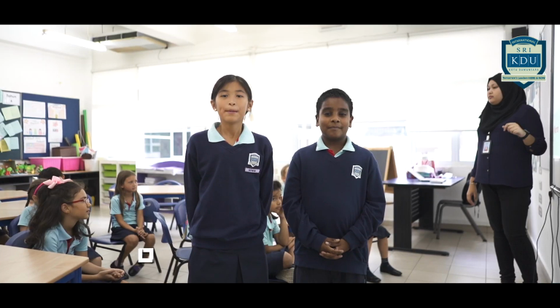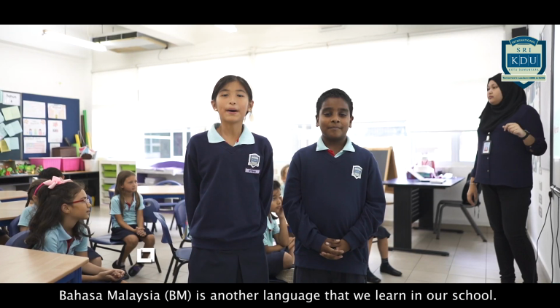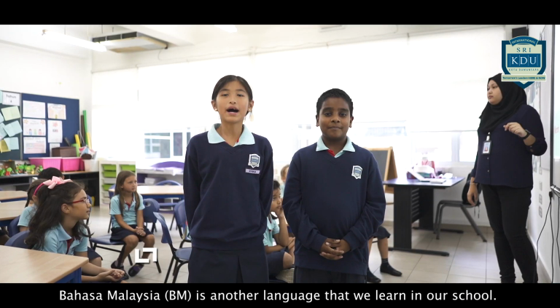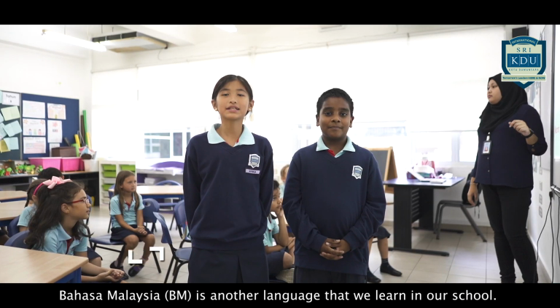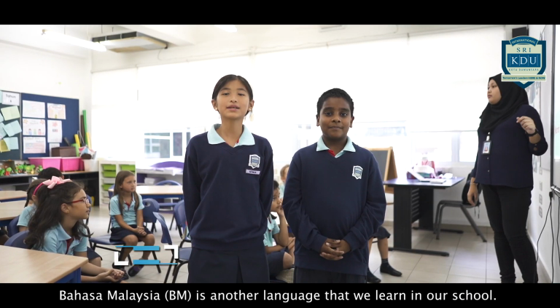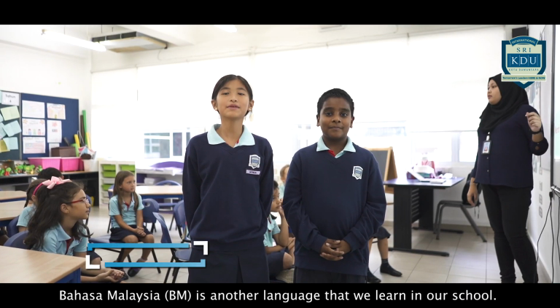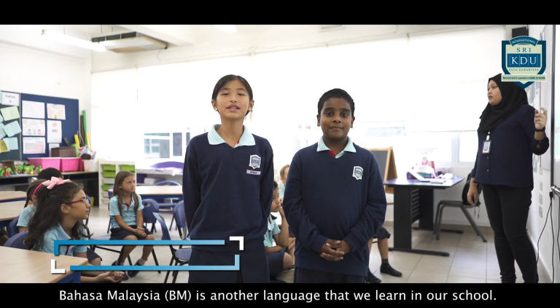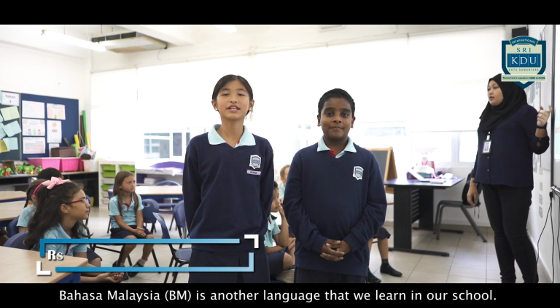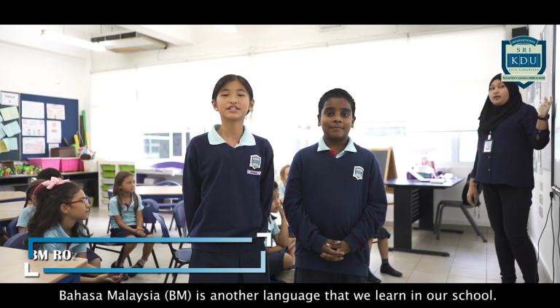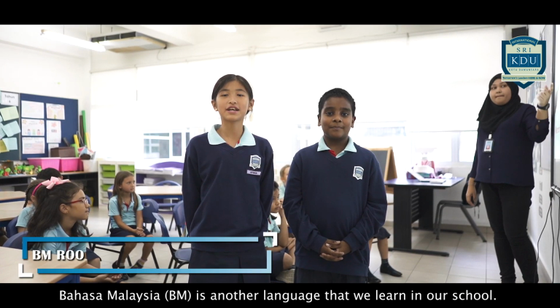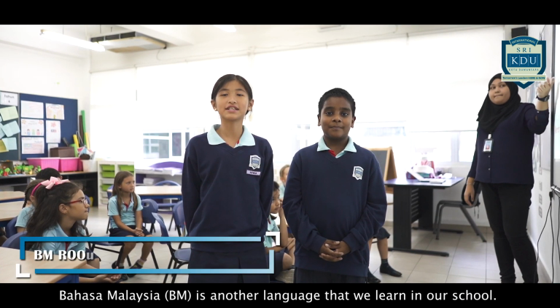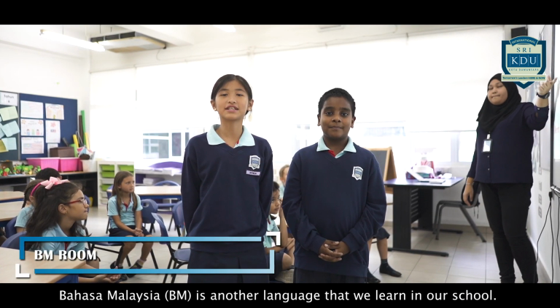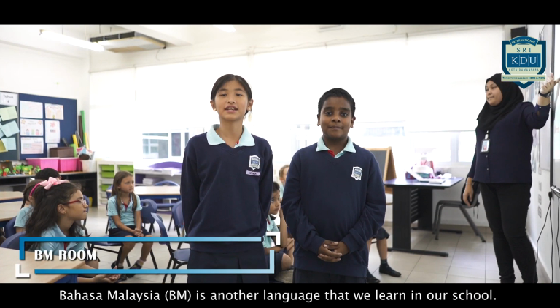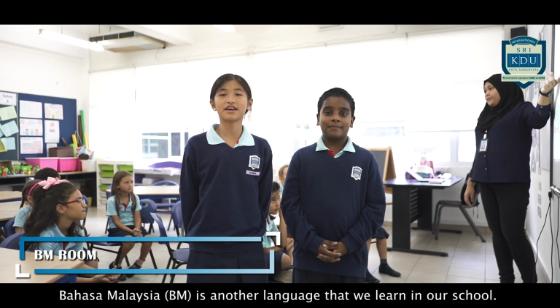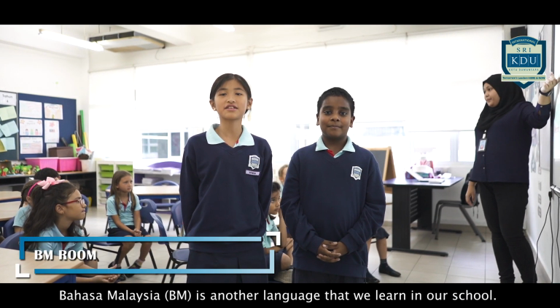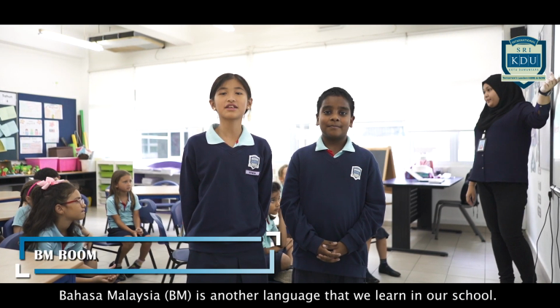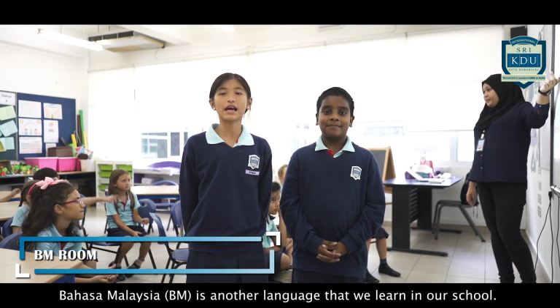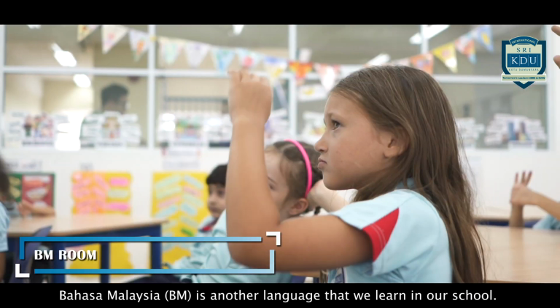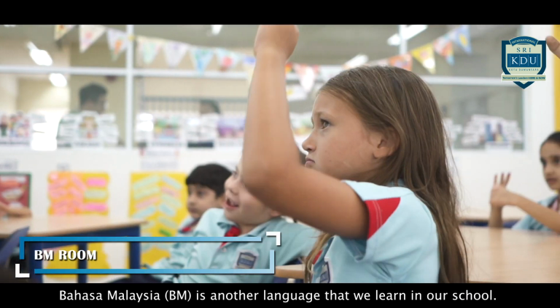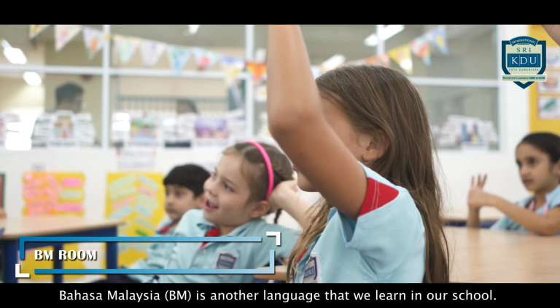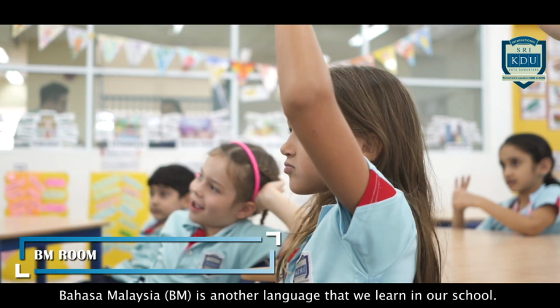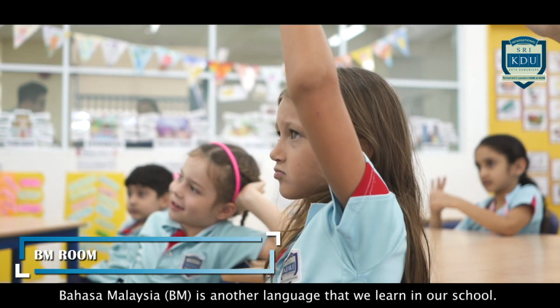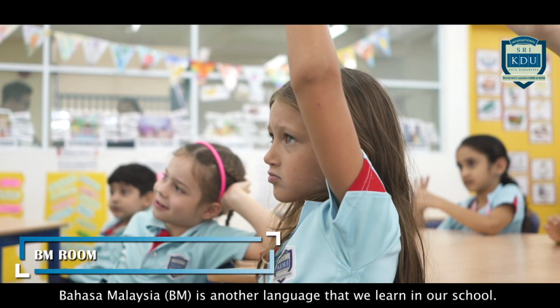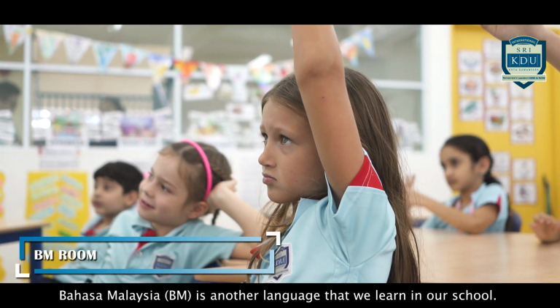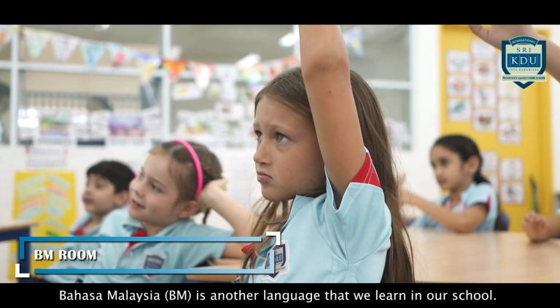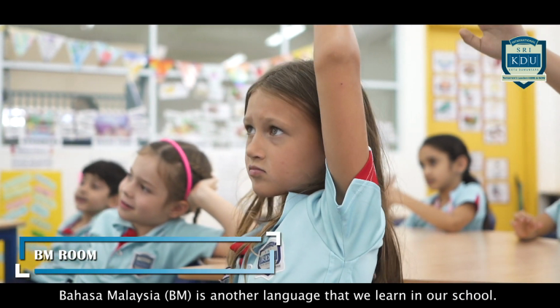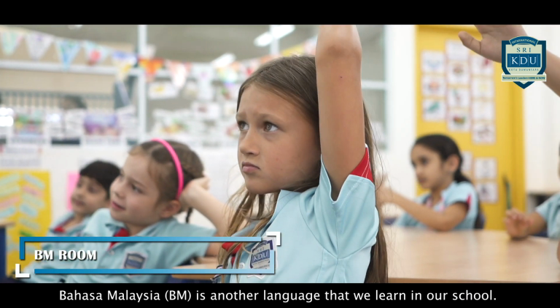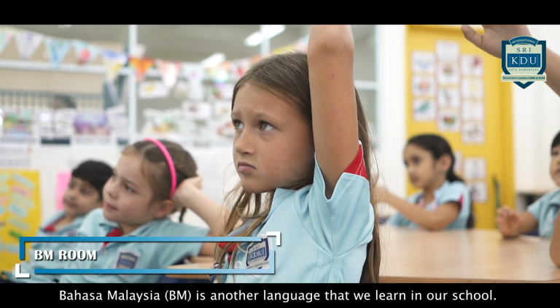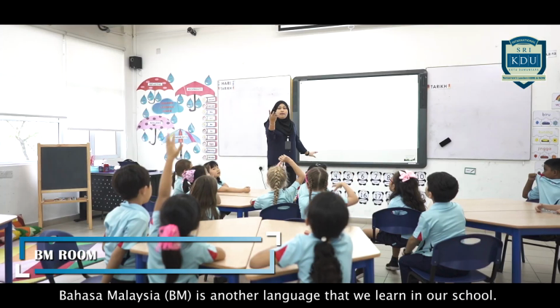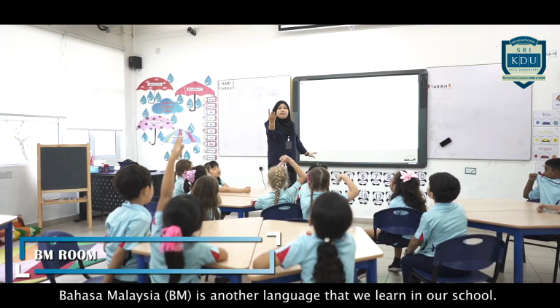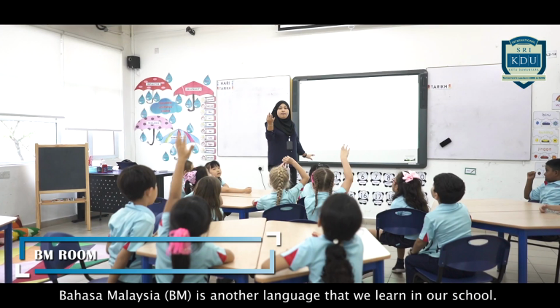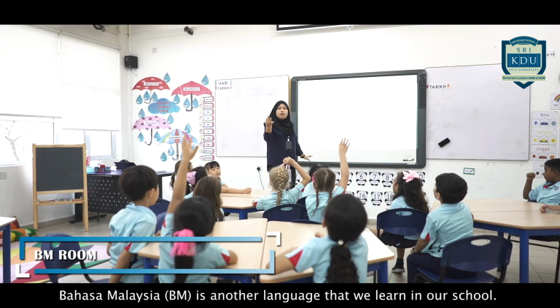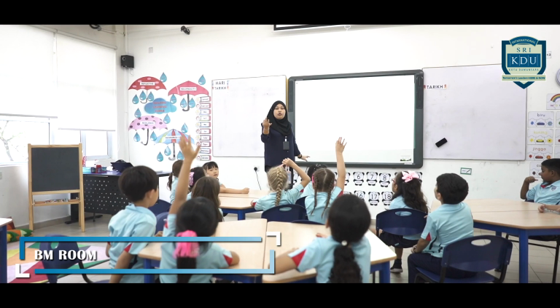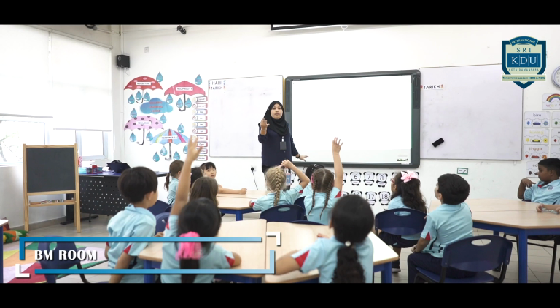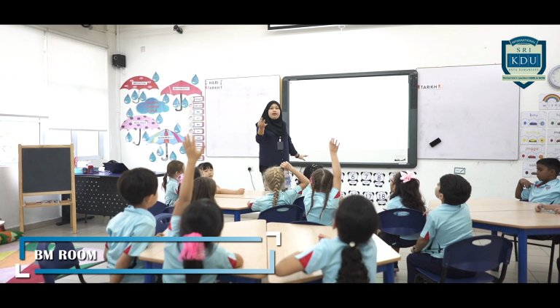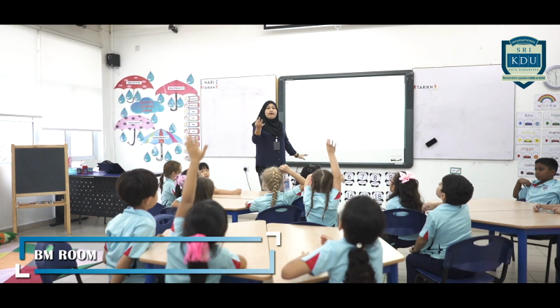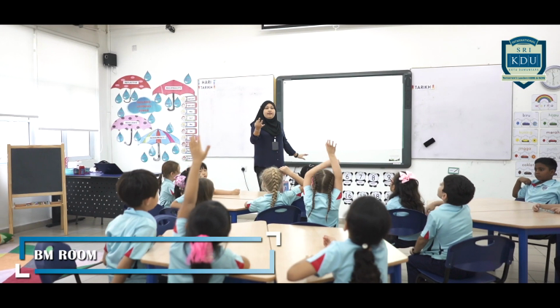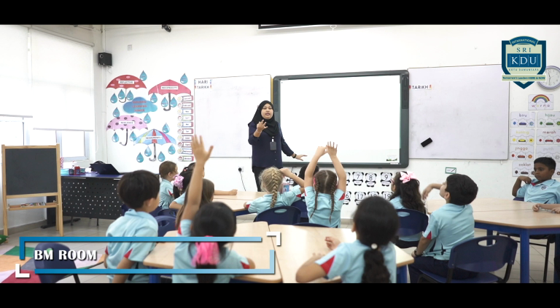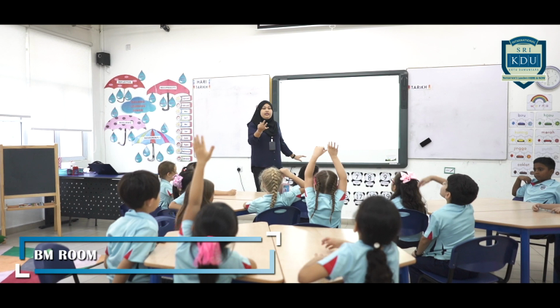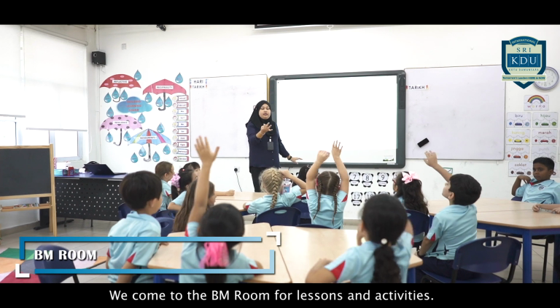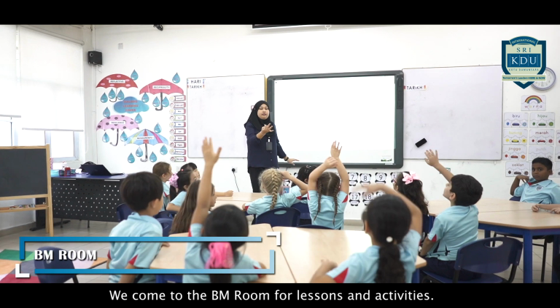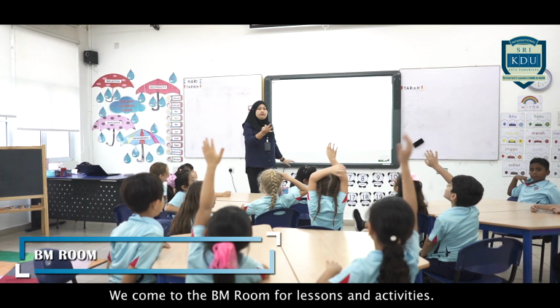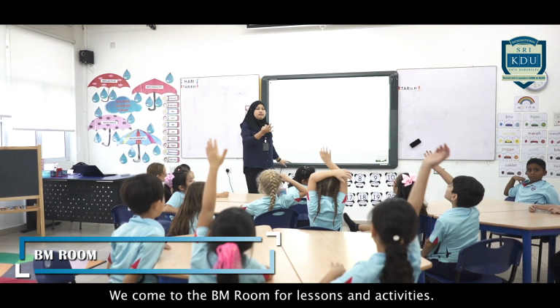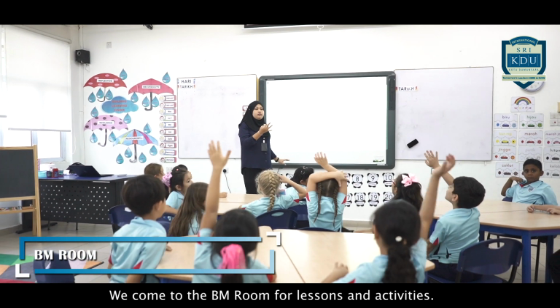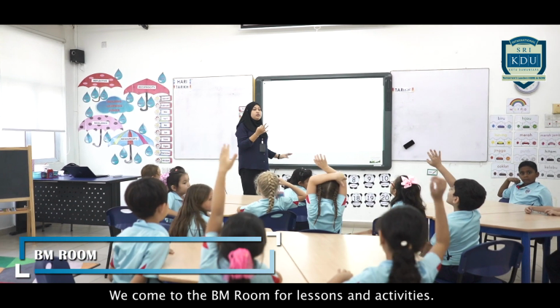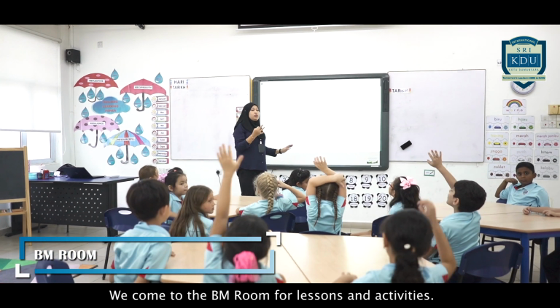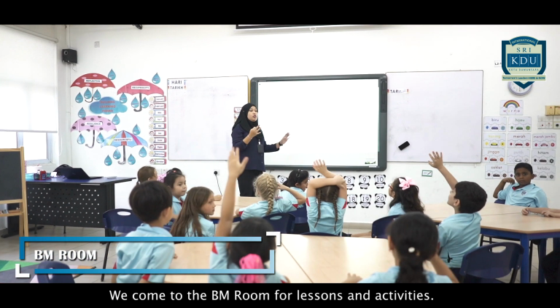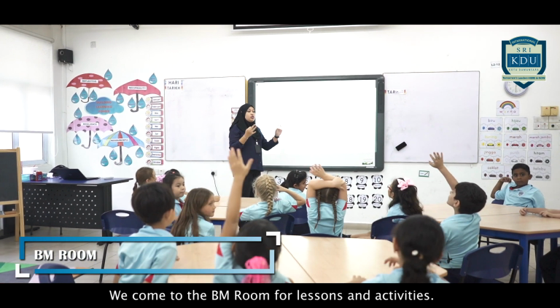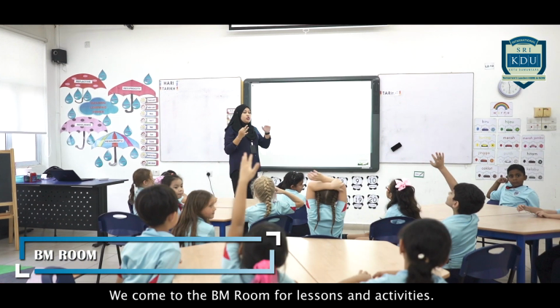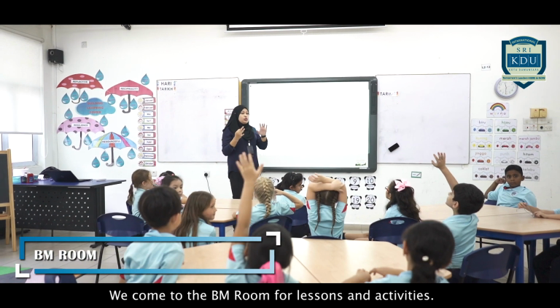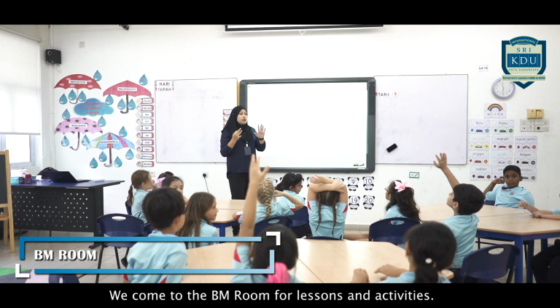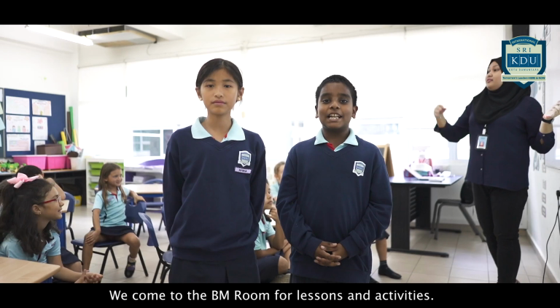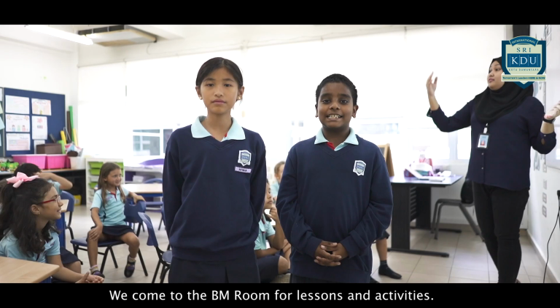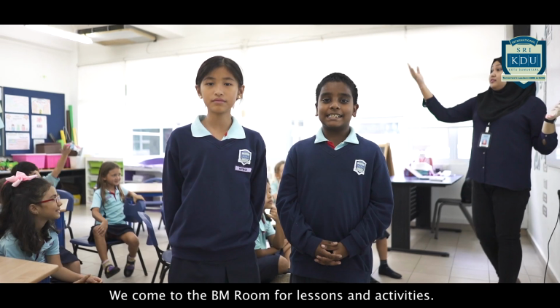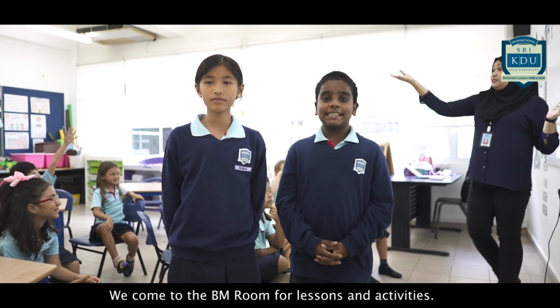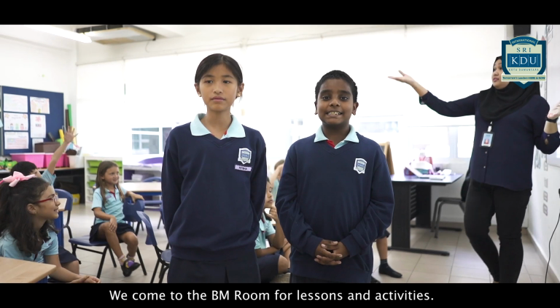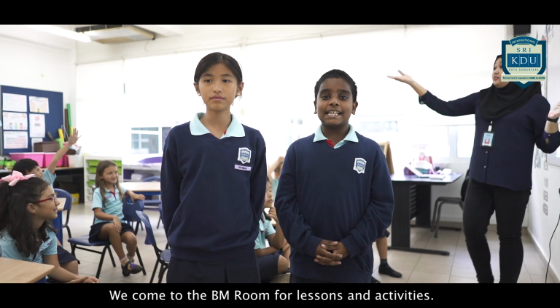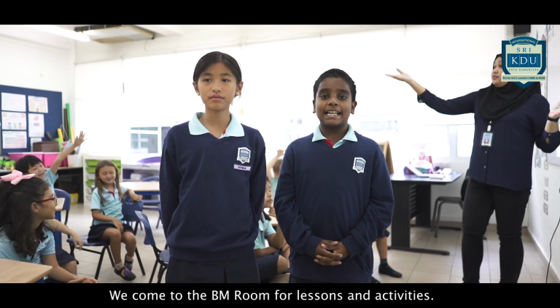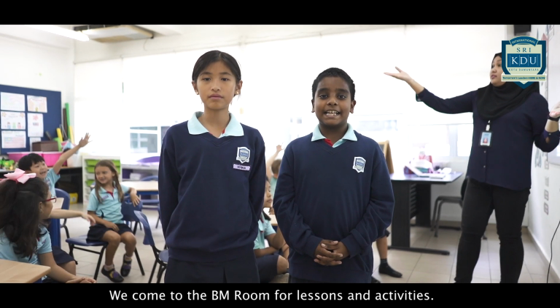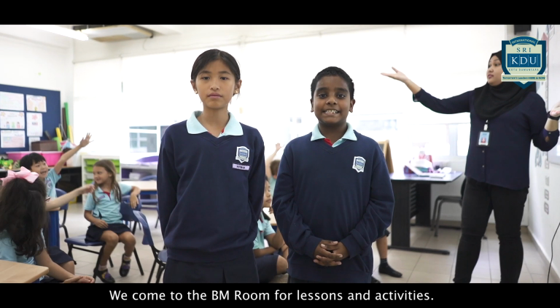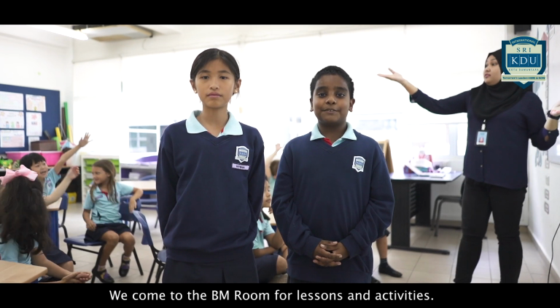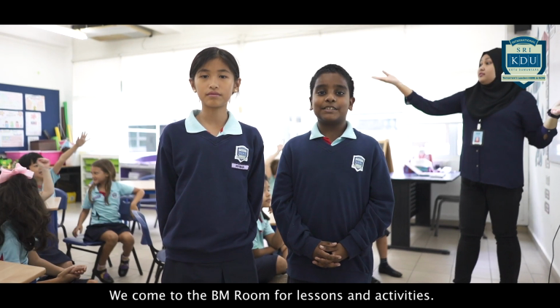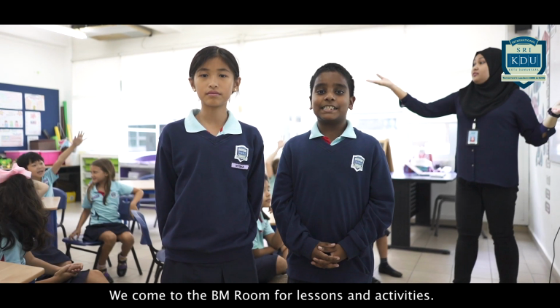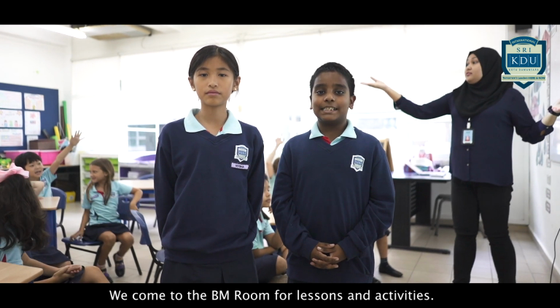Bahasa Malaysia is another language that we learn in our school. We come to the BM room for lessons and activities.